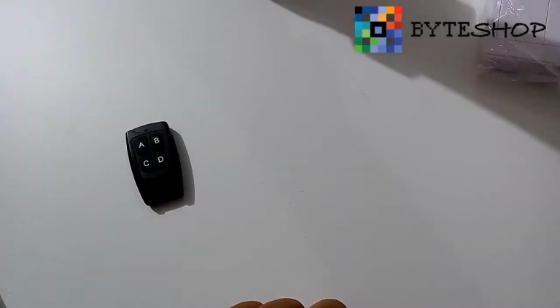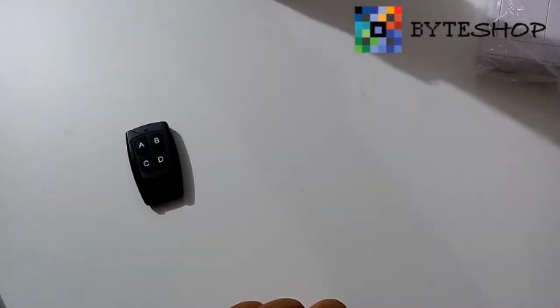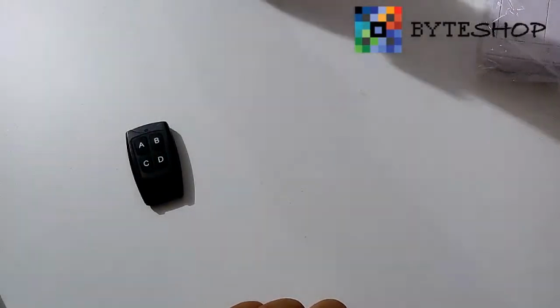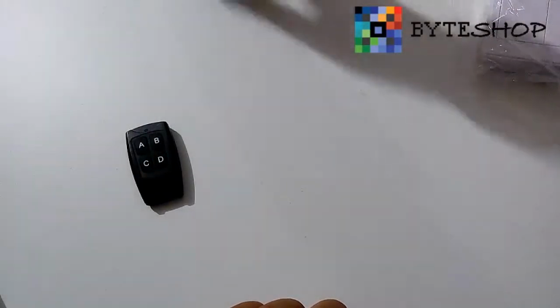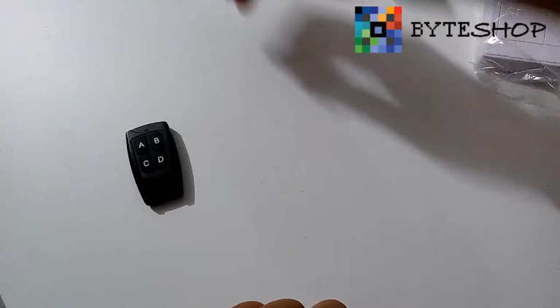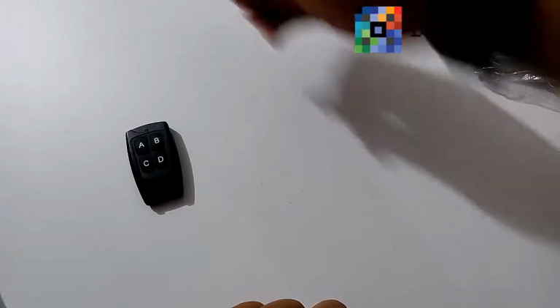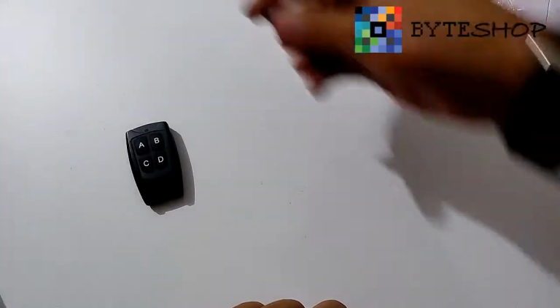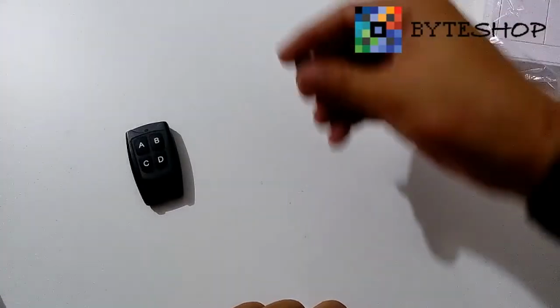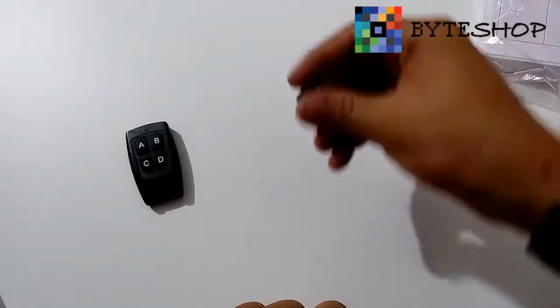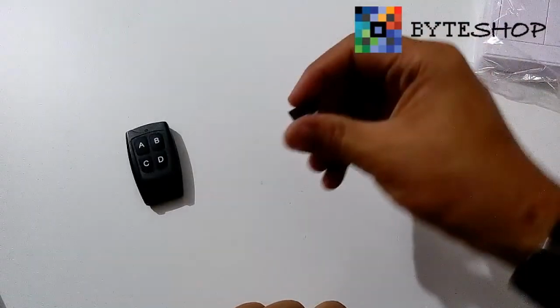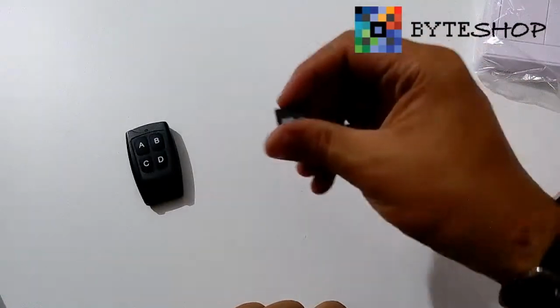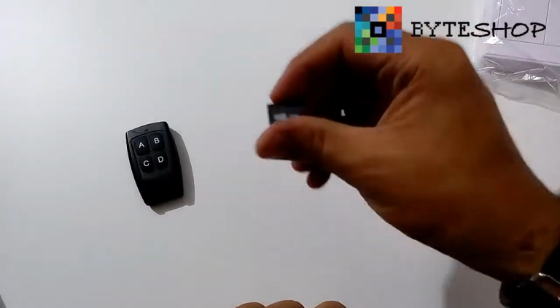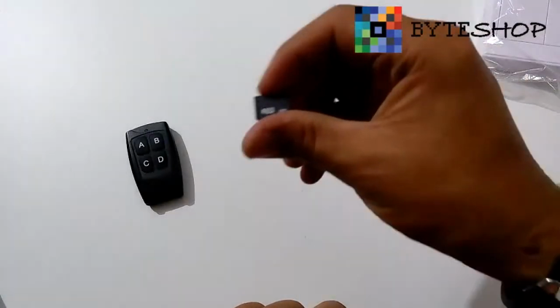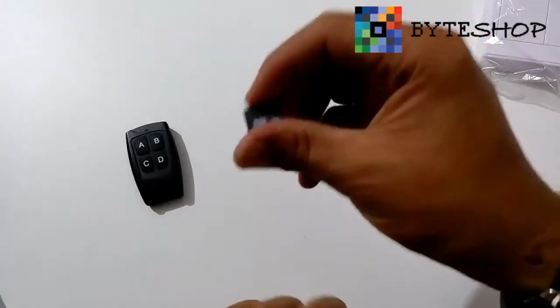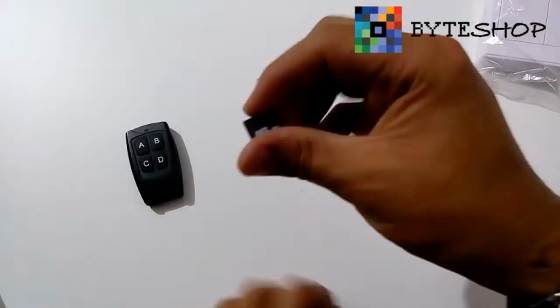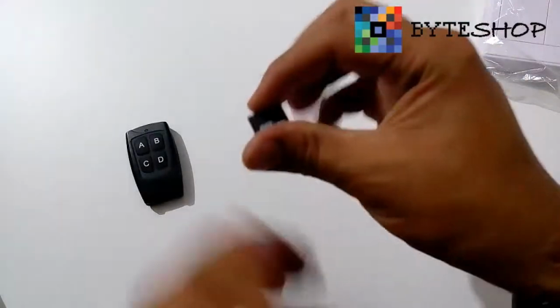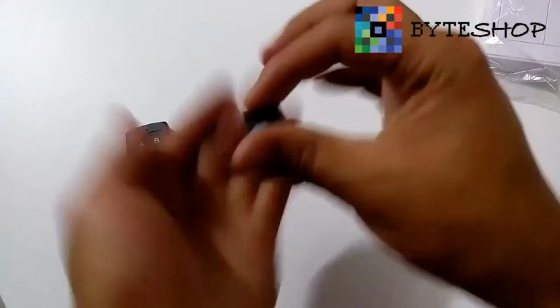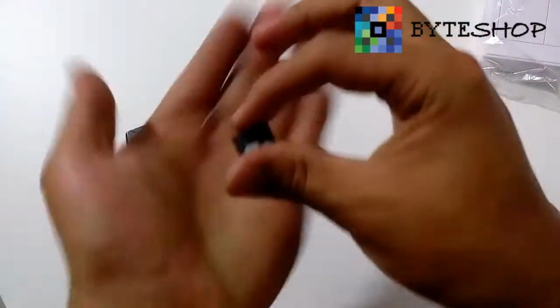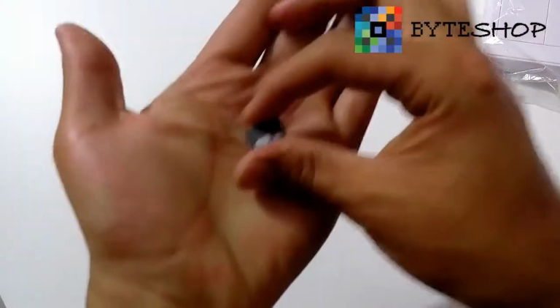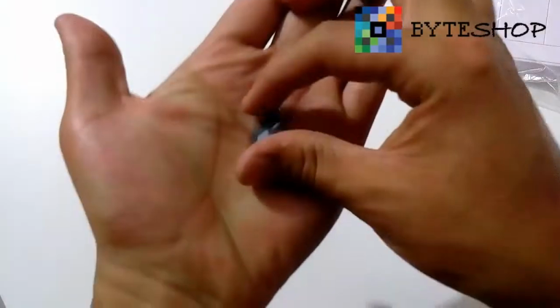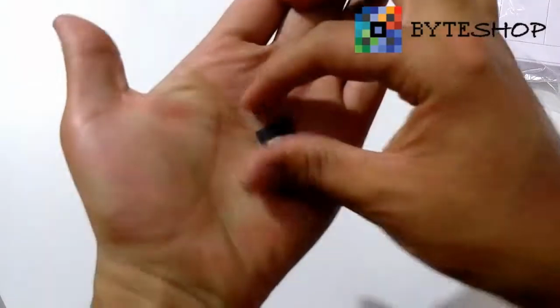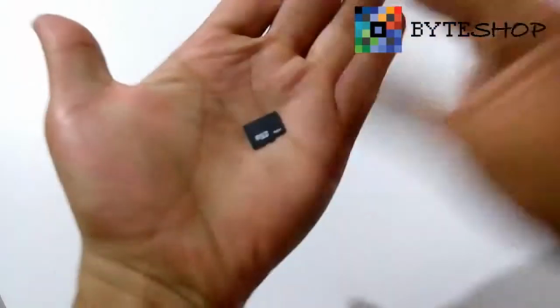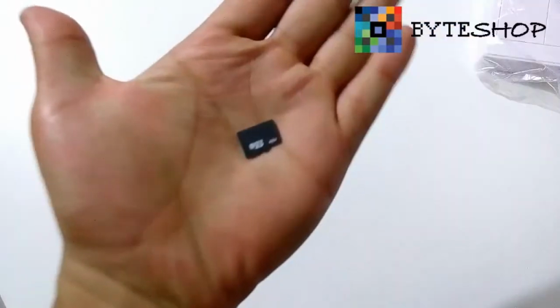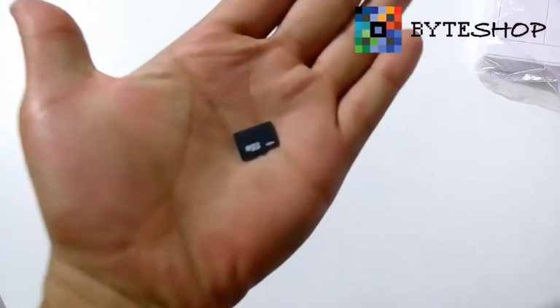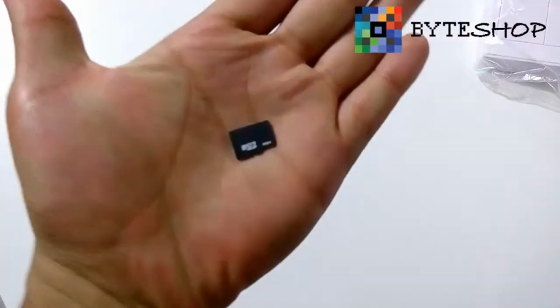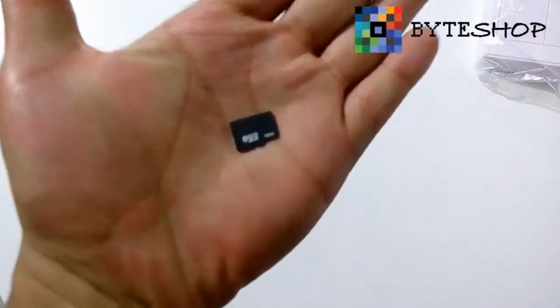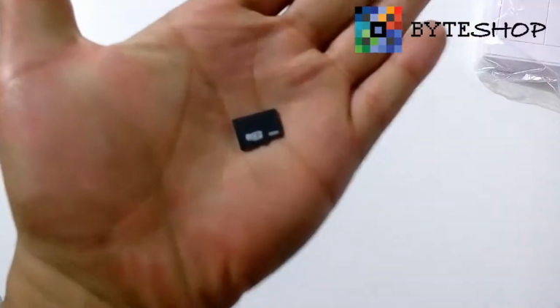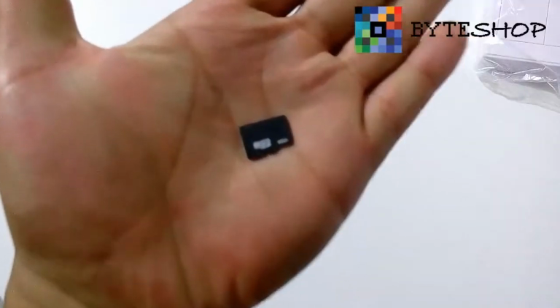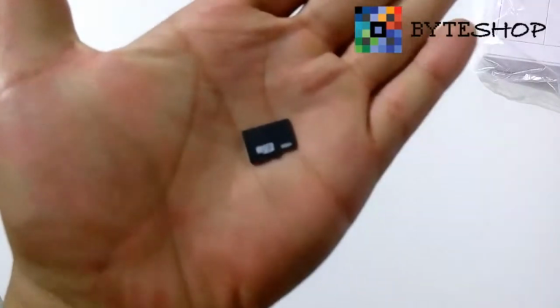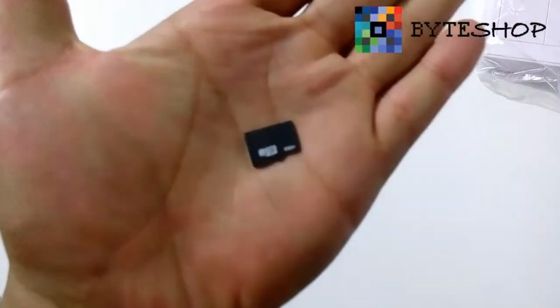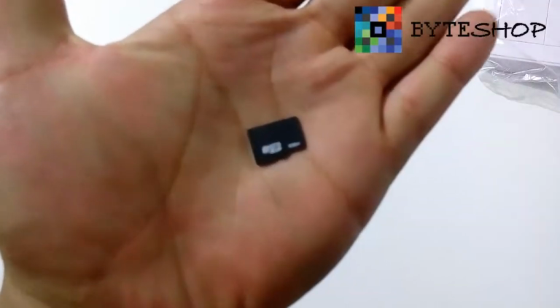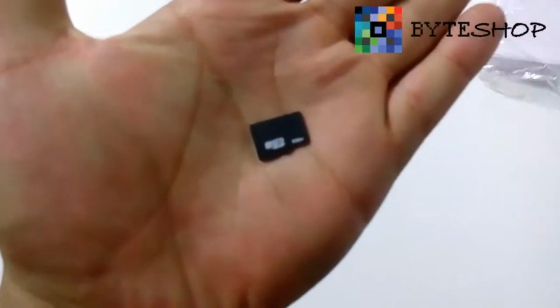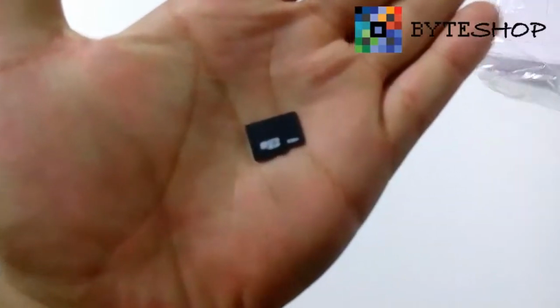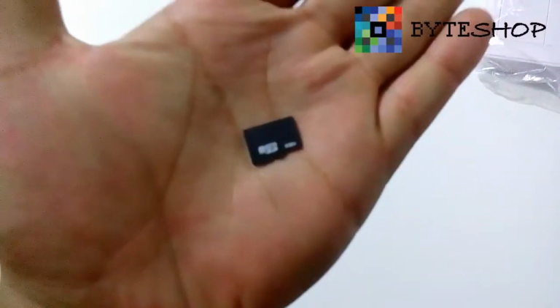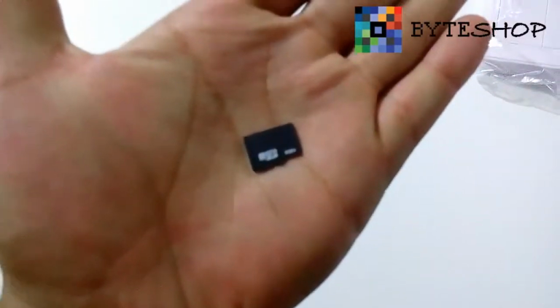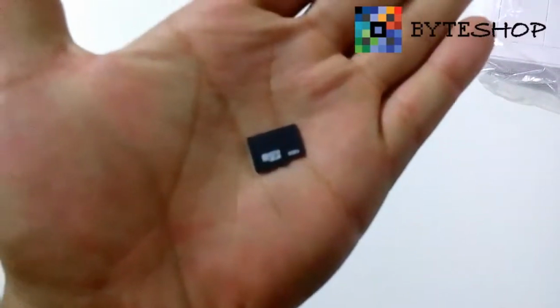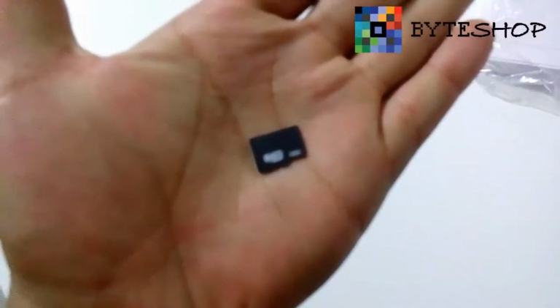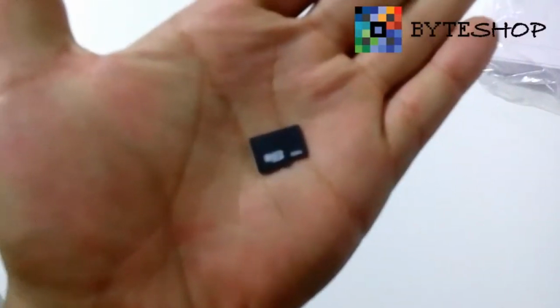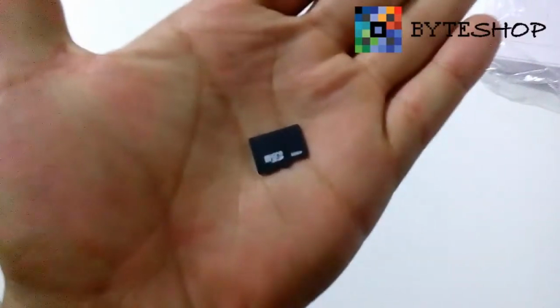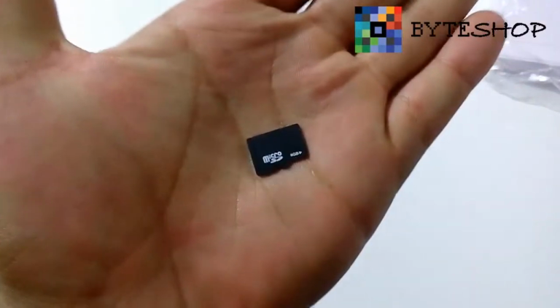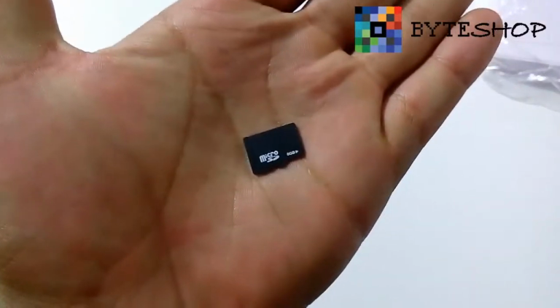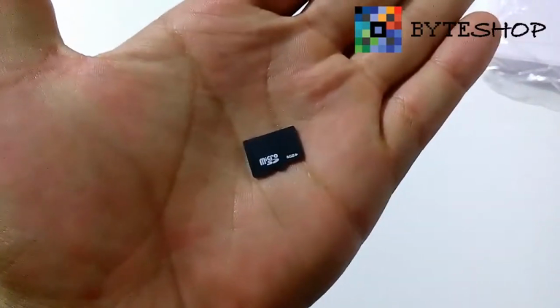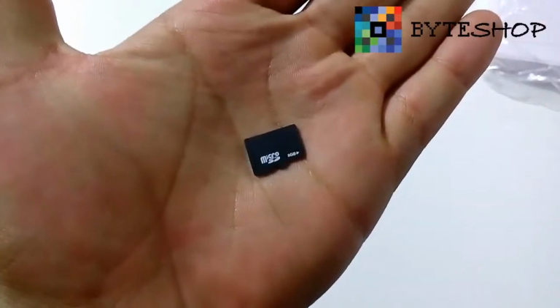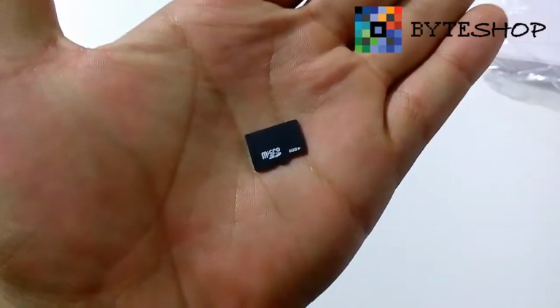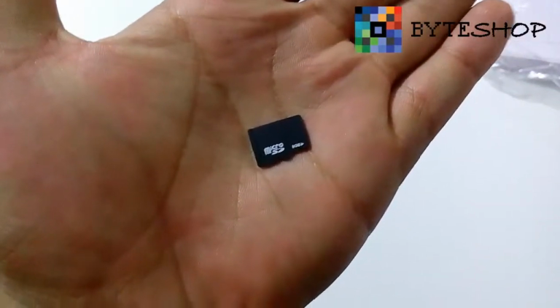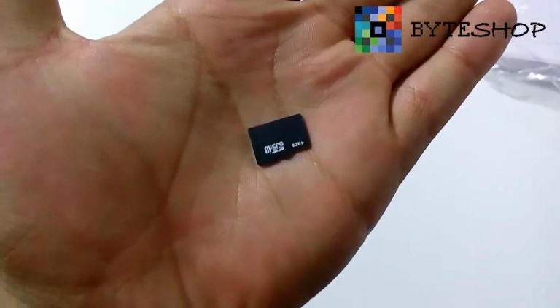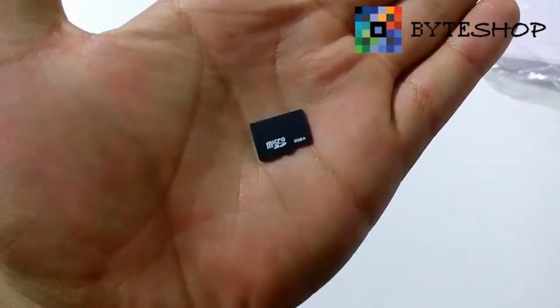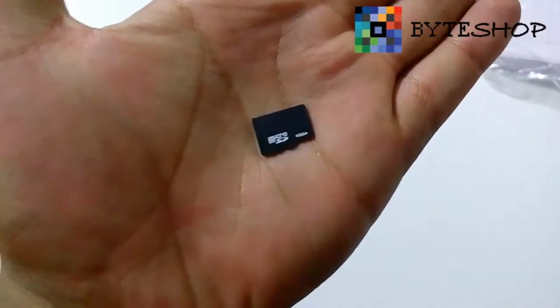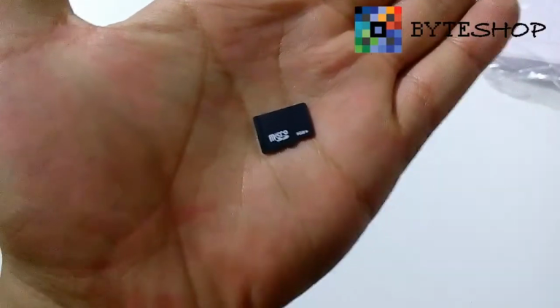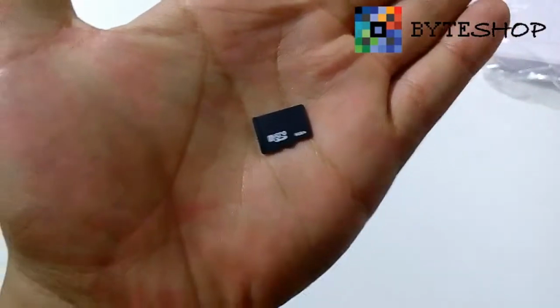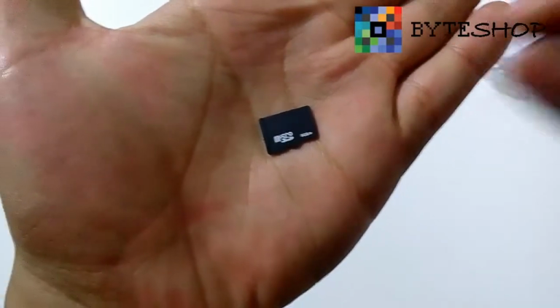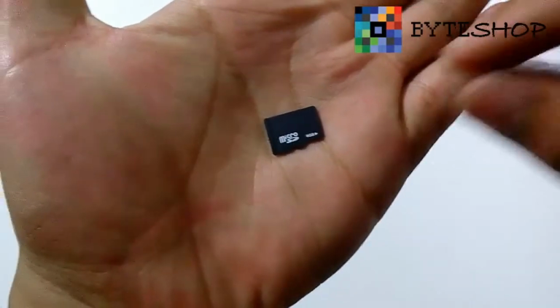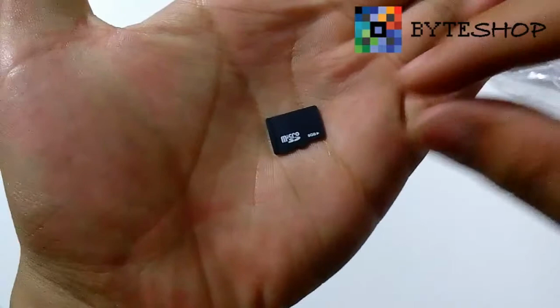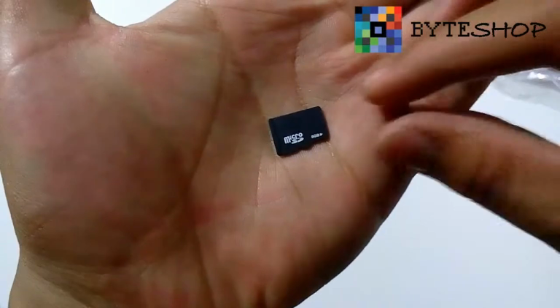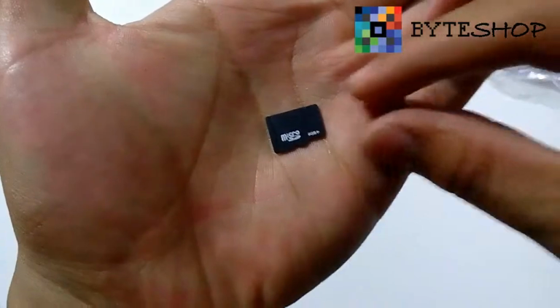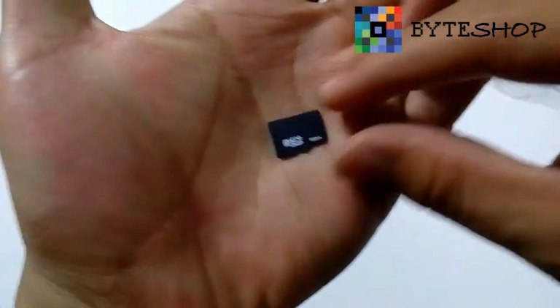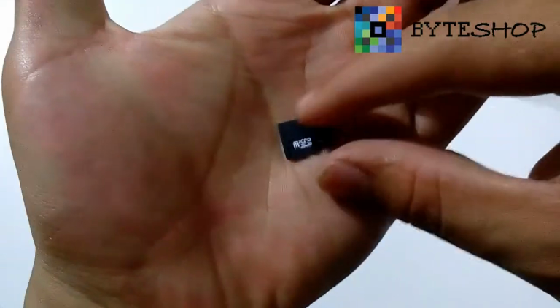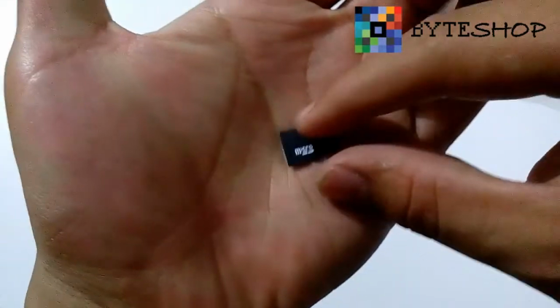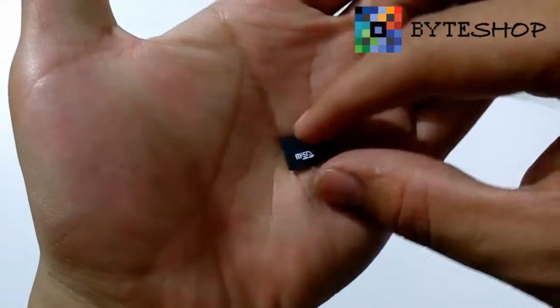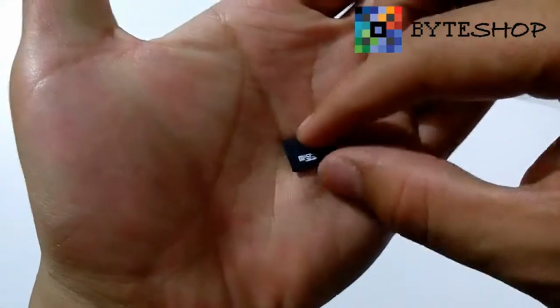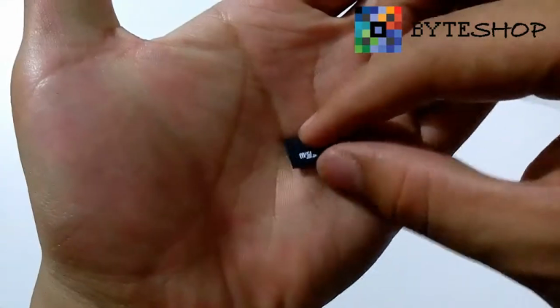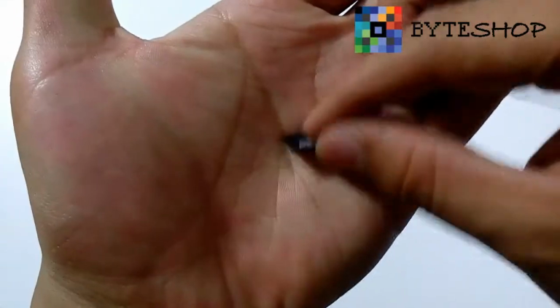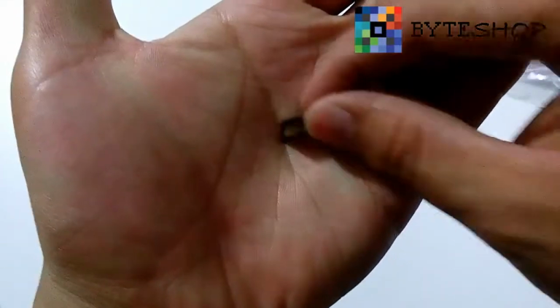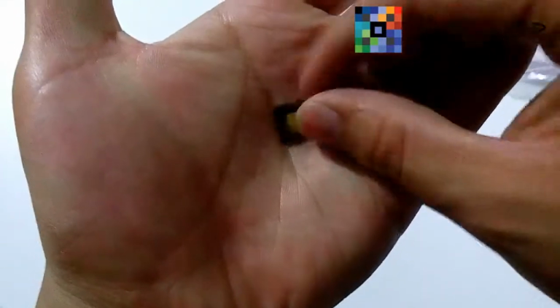Ustedes van a necesitar una memoria microSD de hasta 32 GB. Aquí tenemos una de 8 GB.